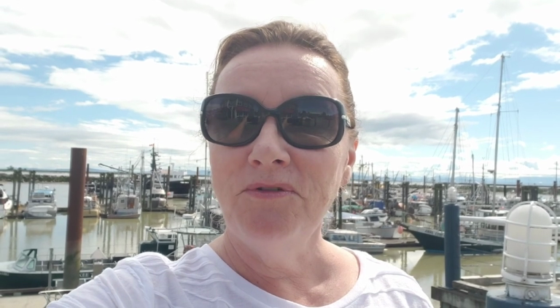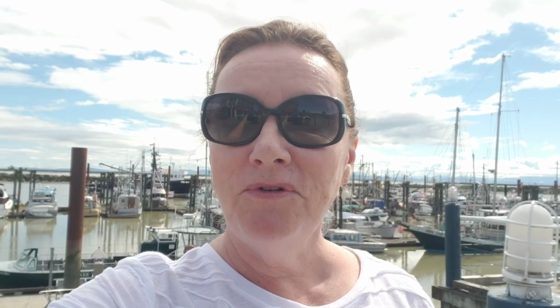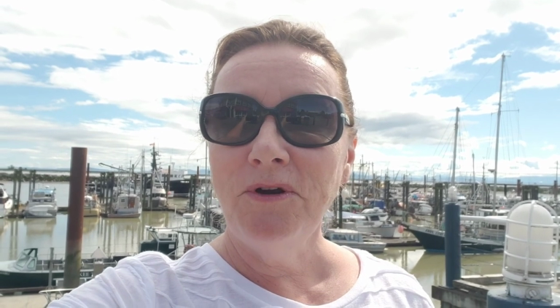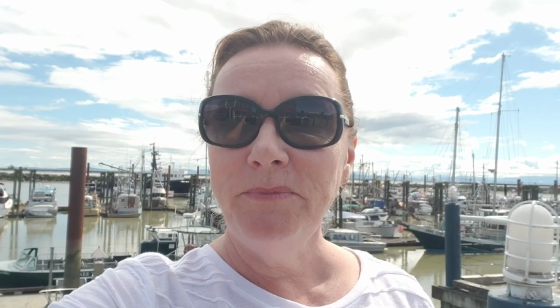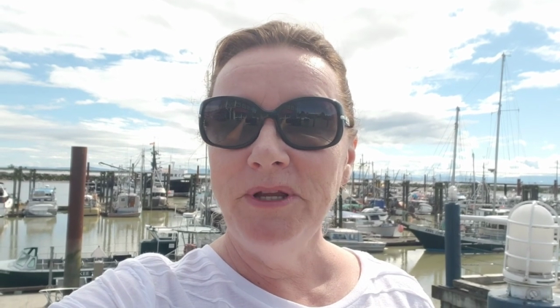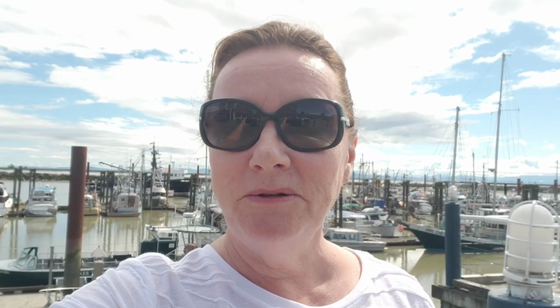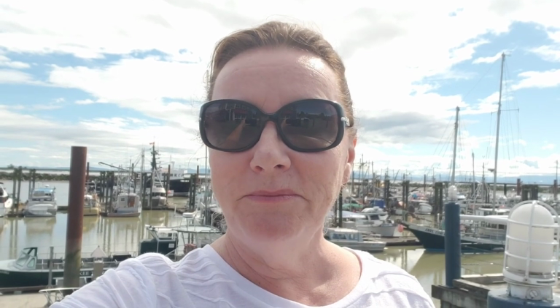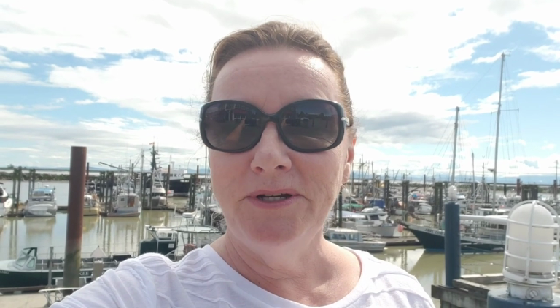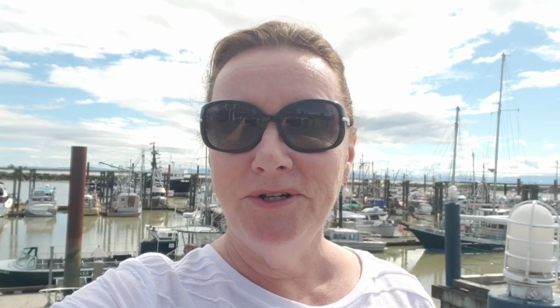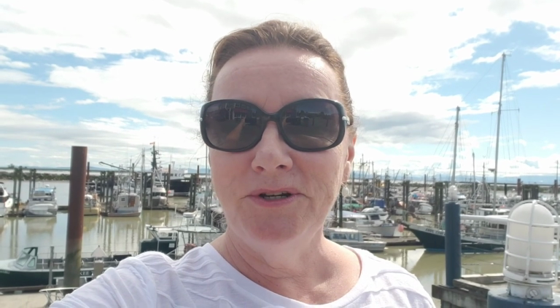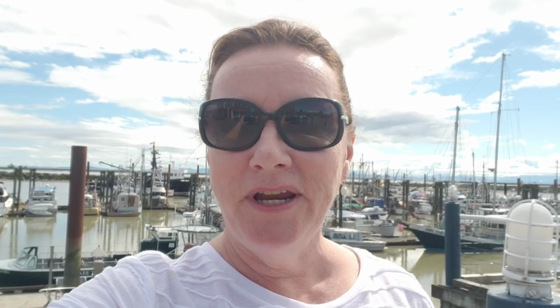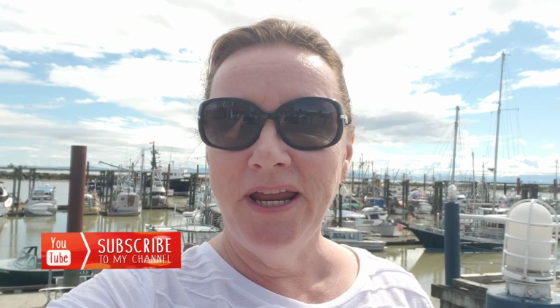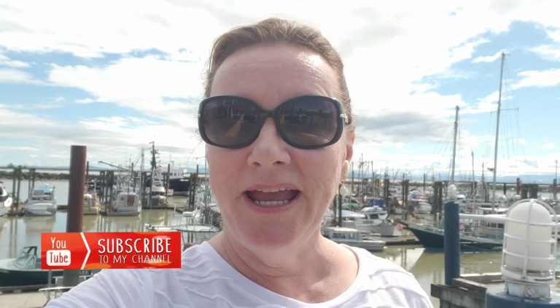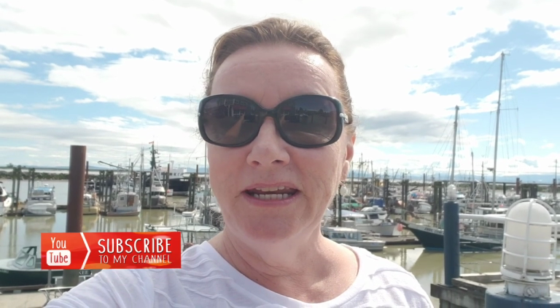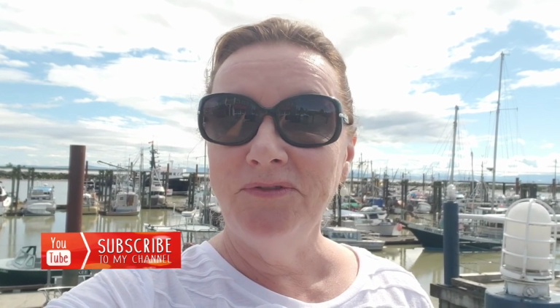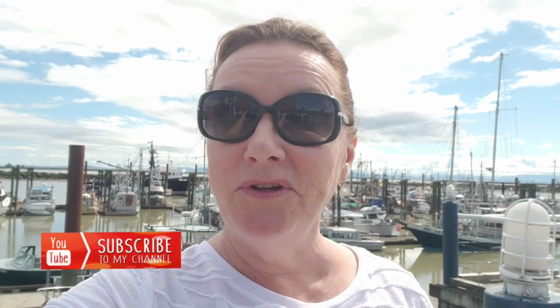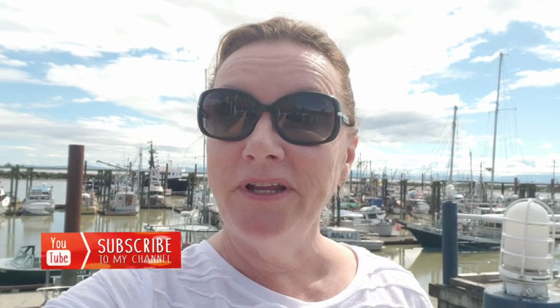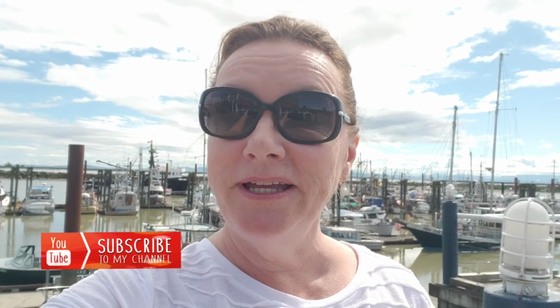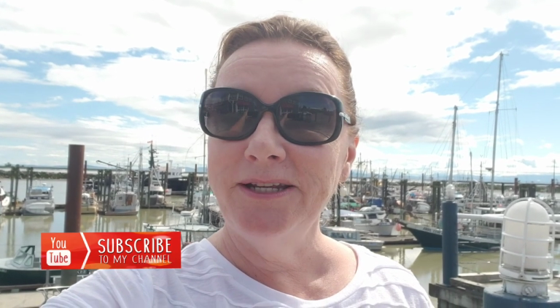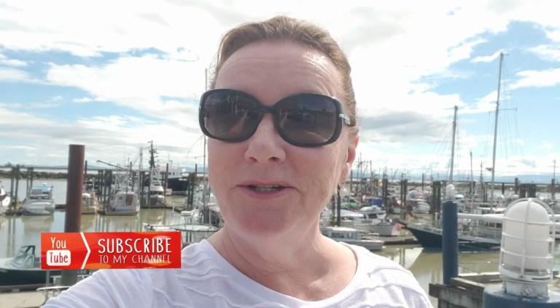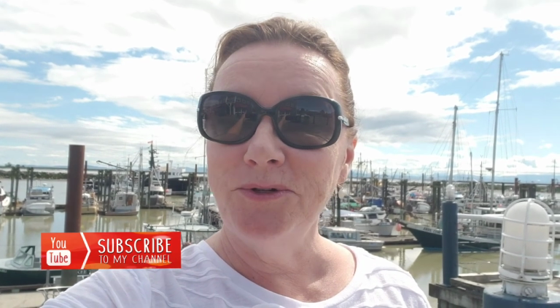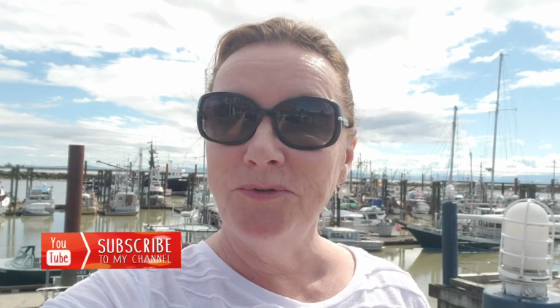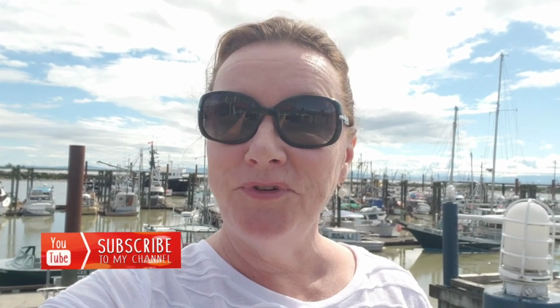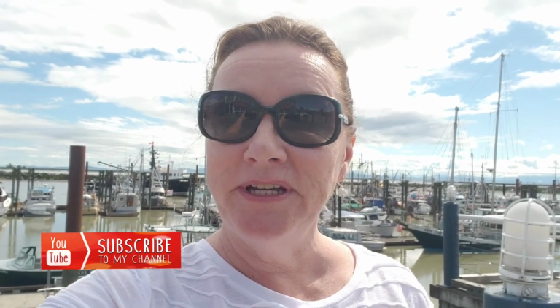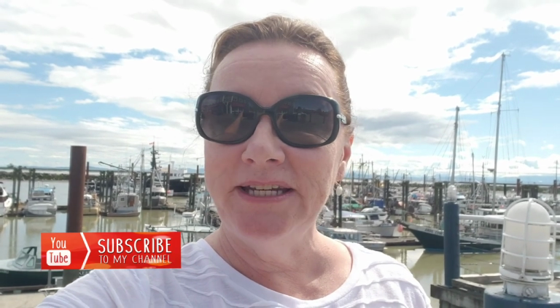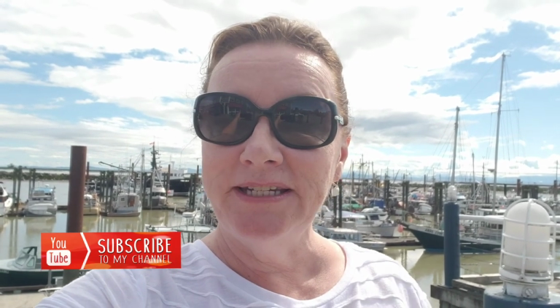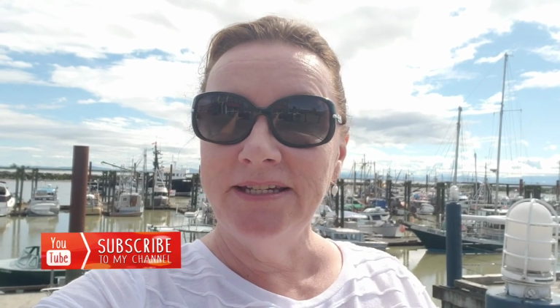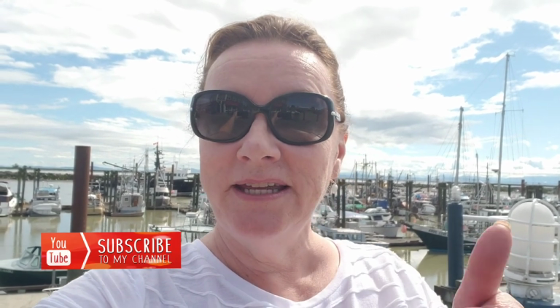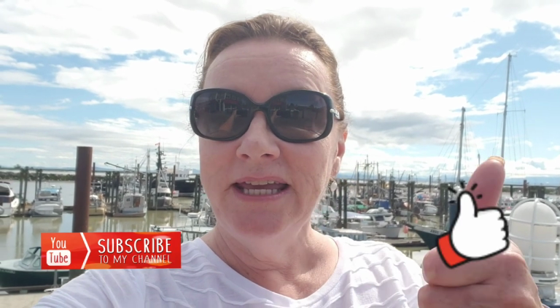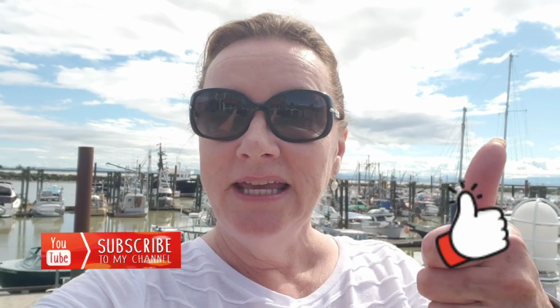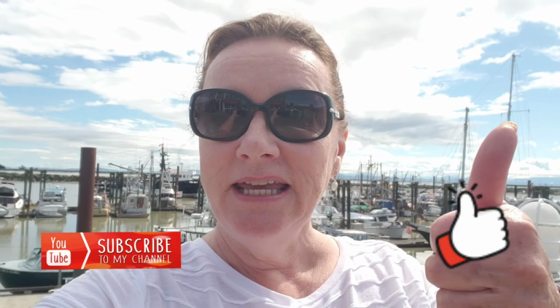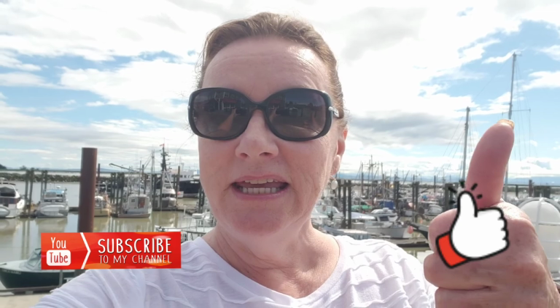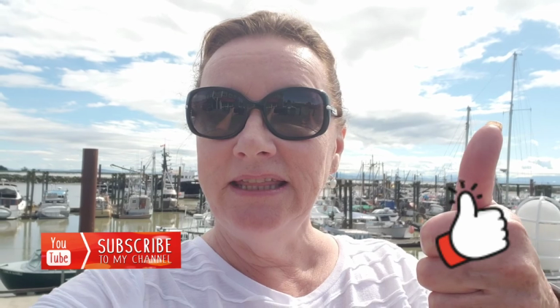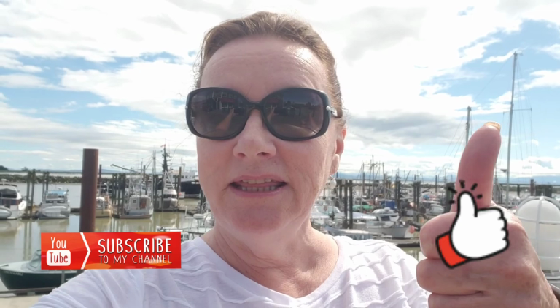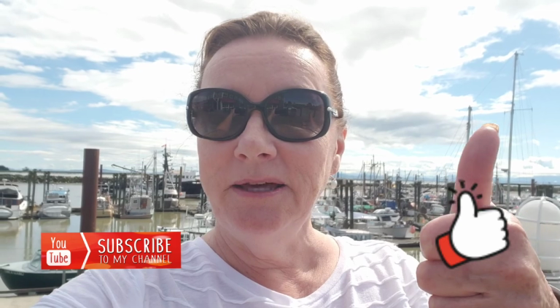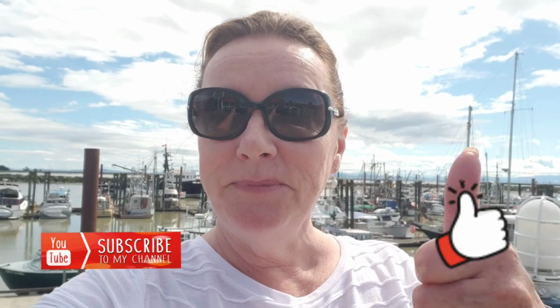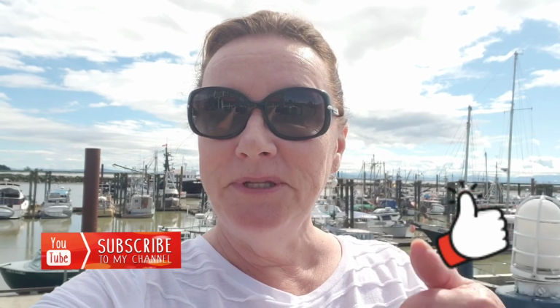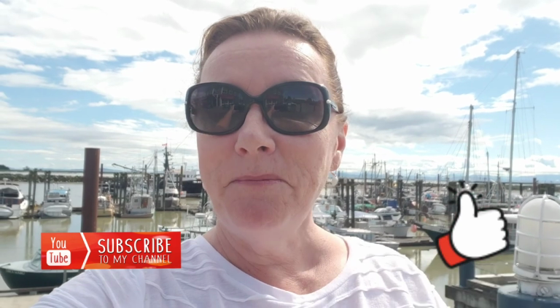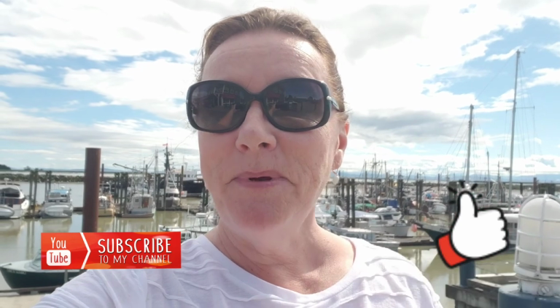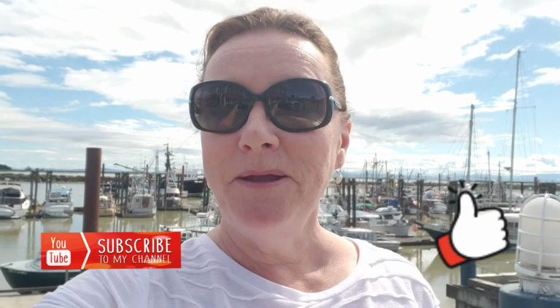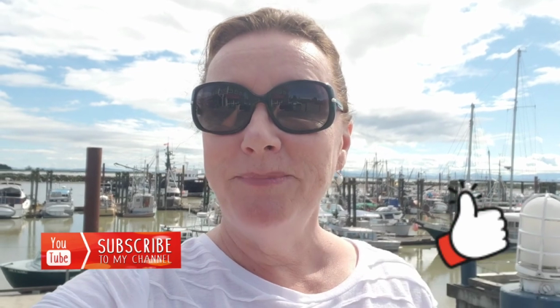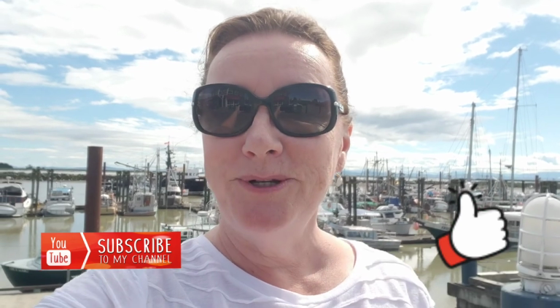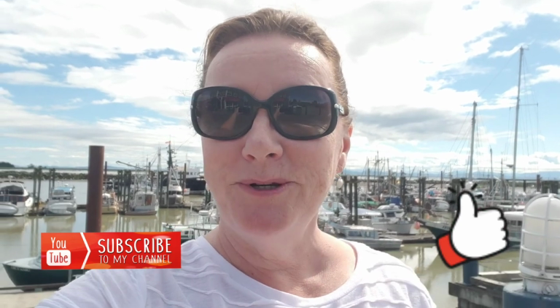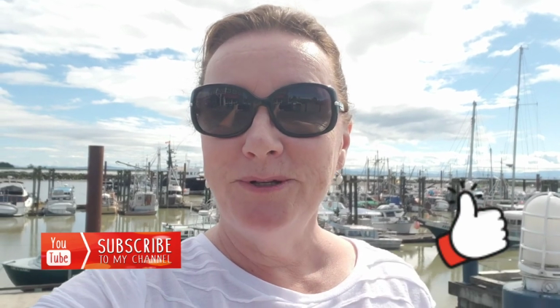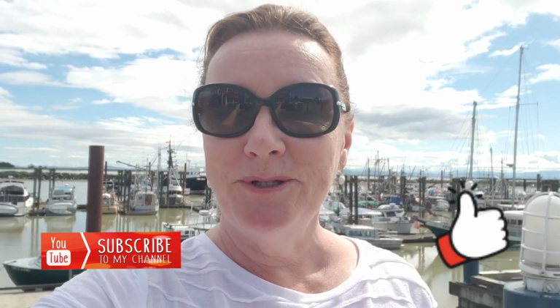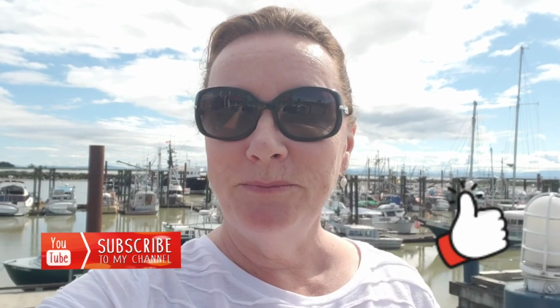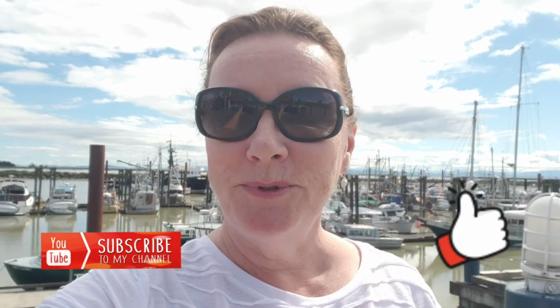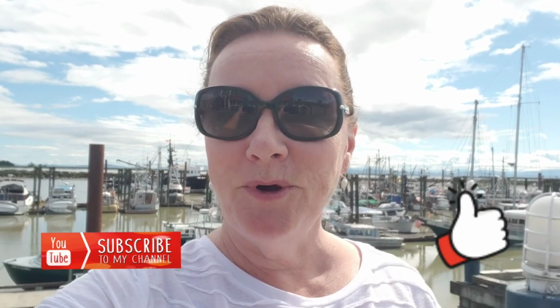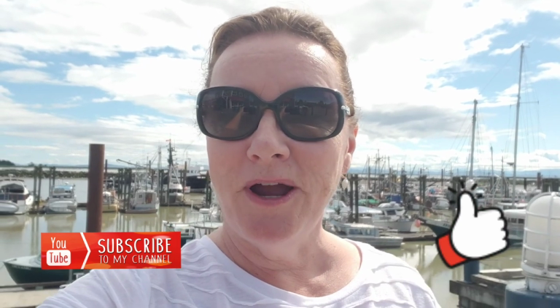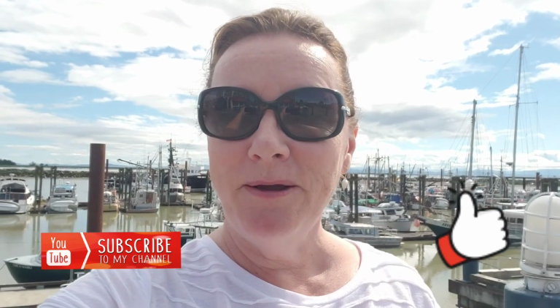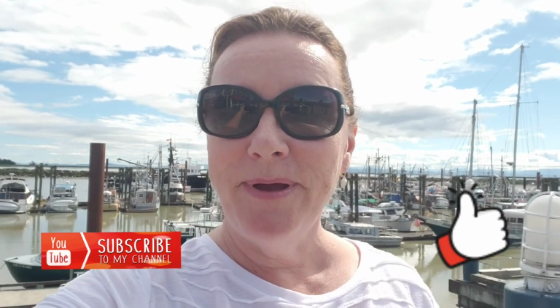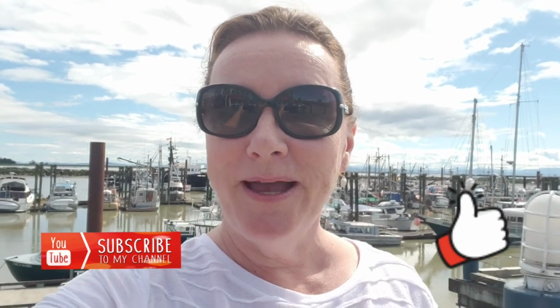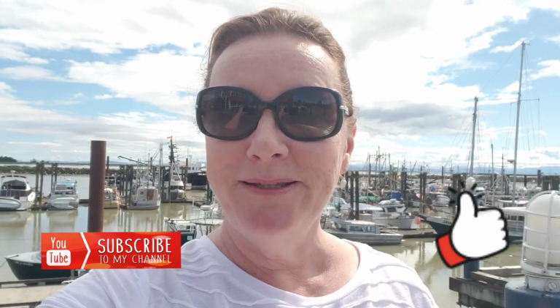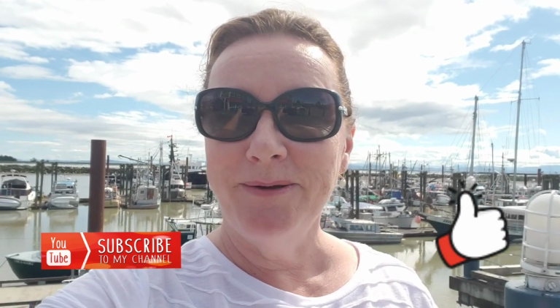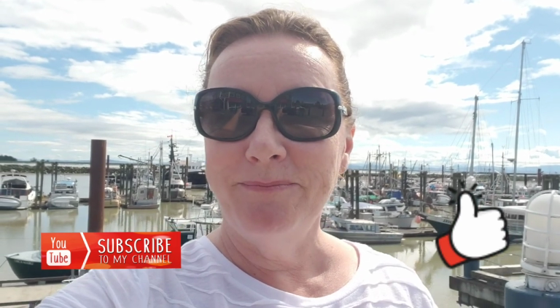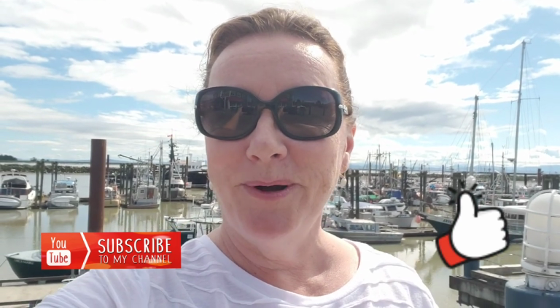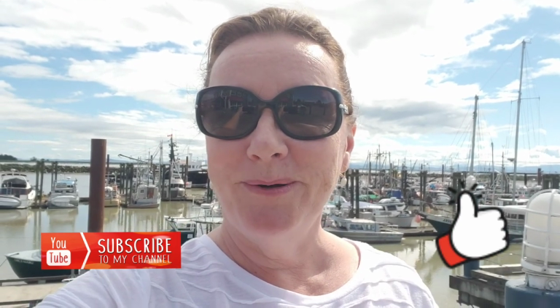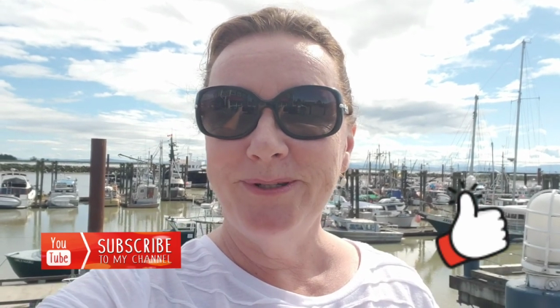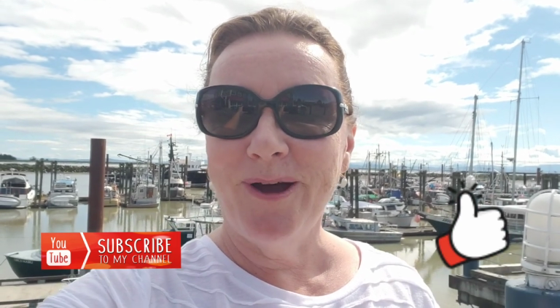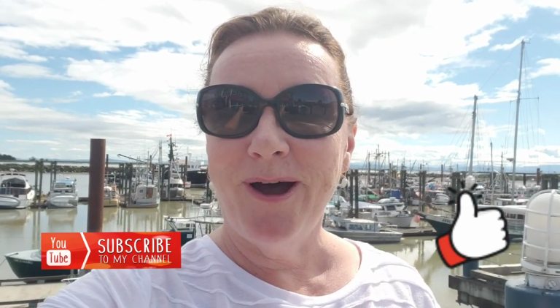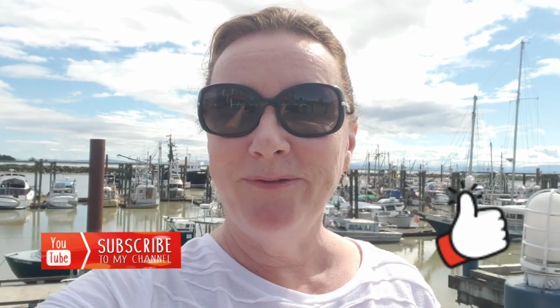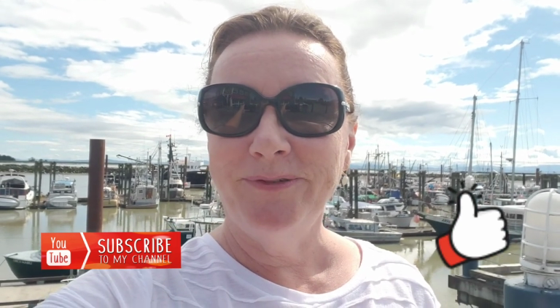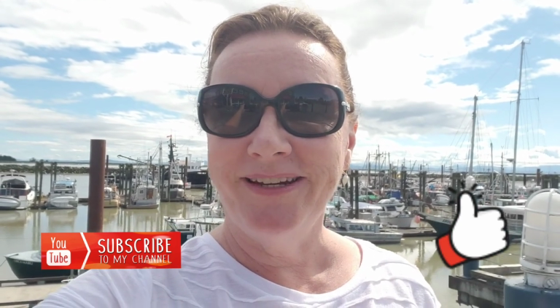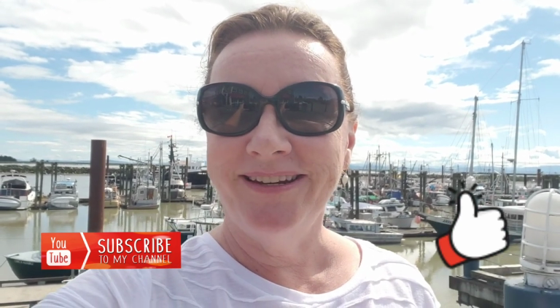So follow me on my journey, and if you like it, don't forget to hit the thumbs up and be sure to subscribe as I post often.